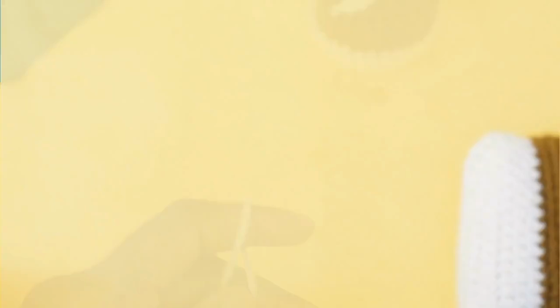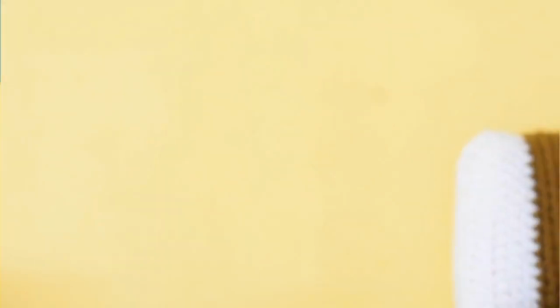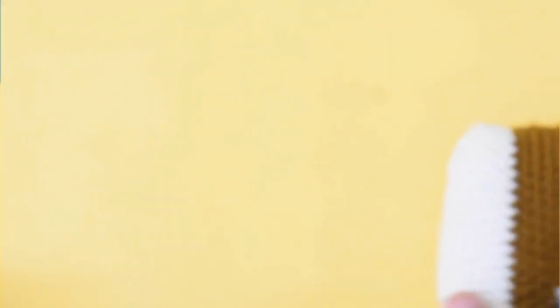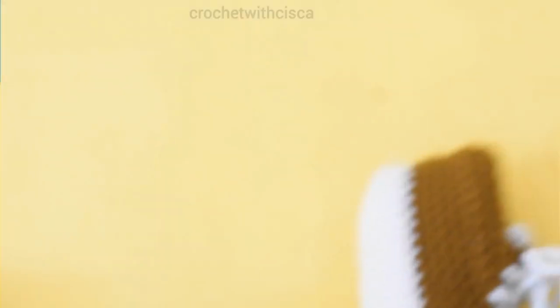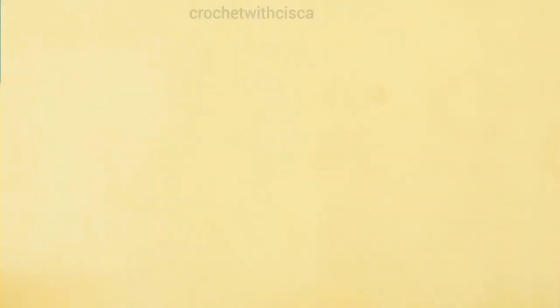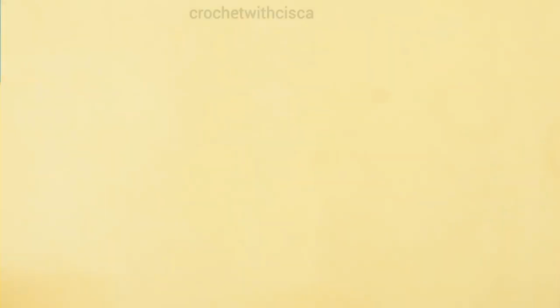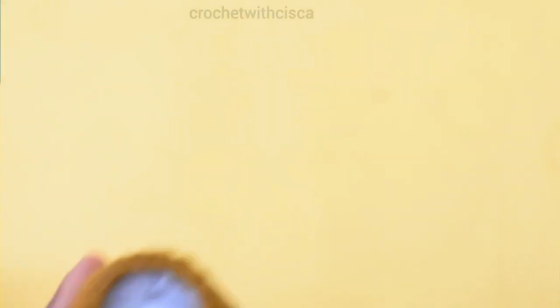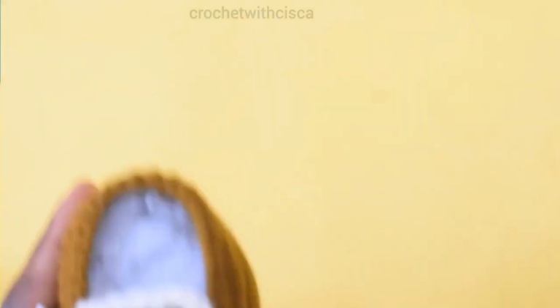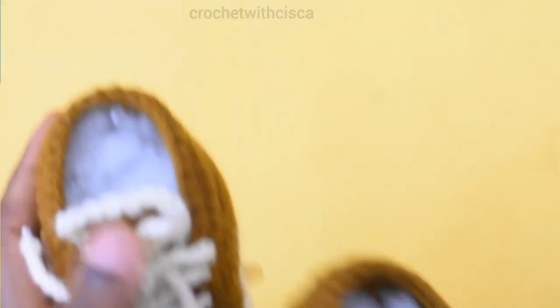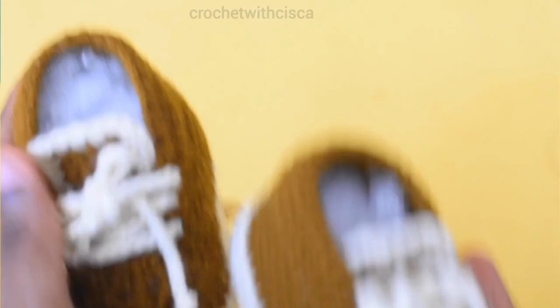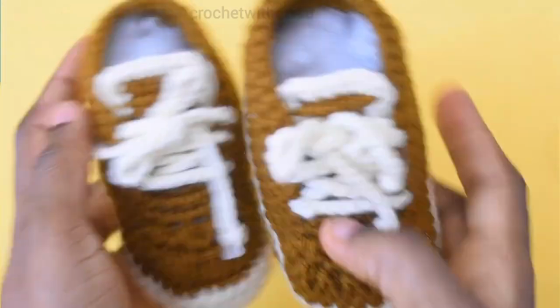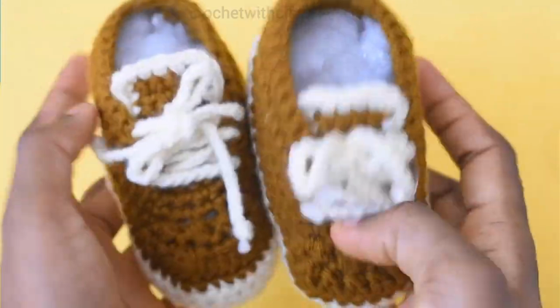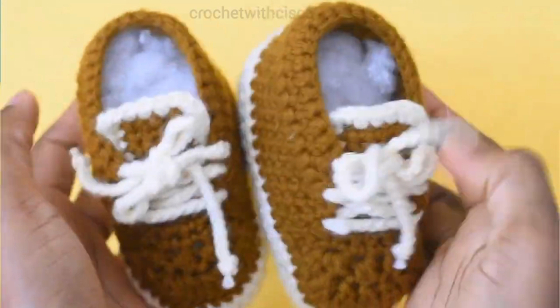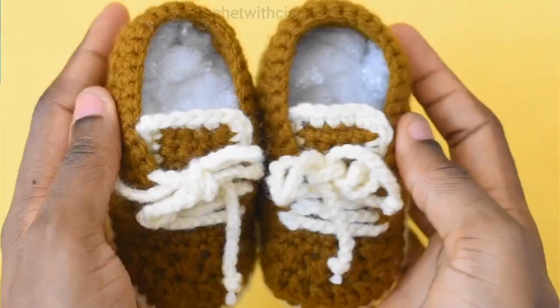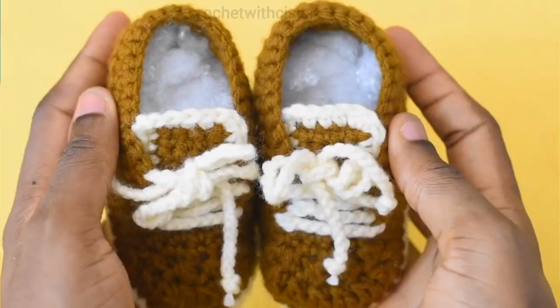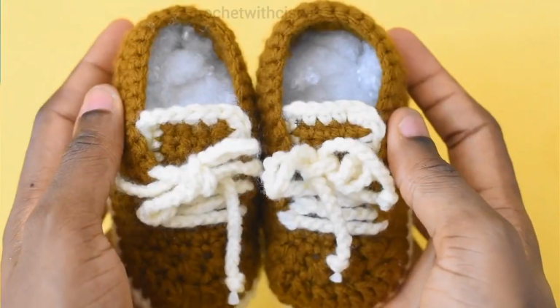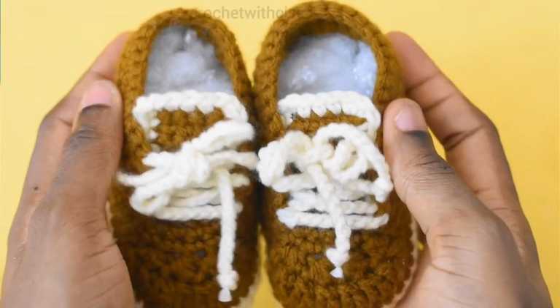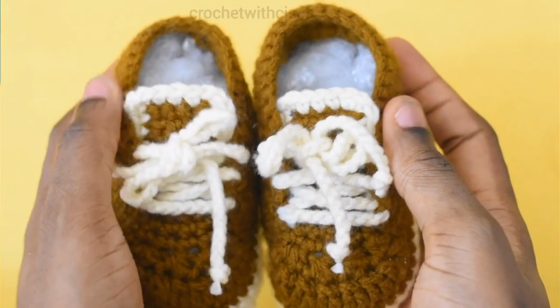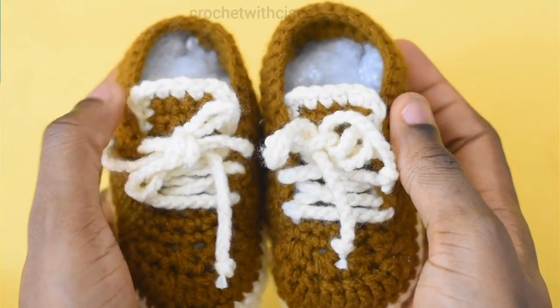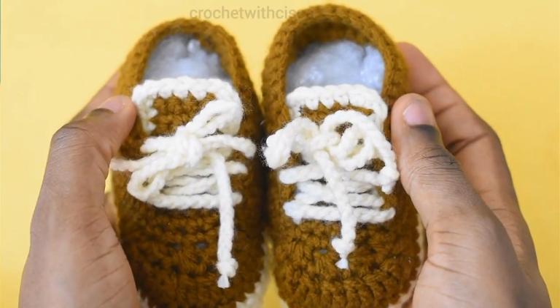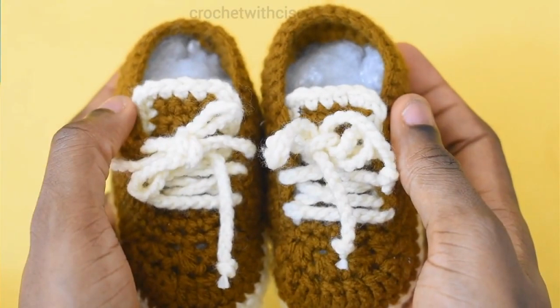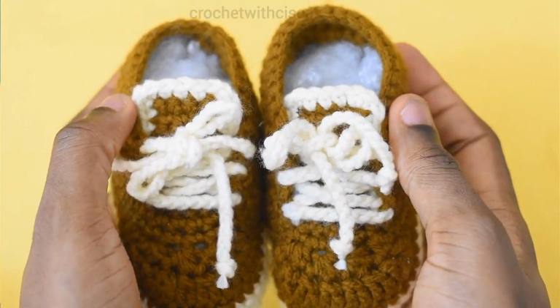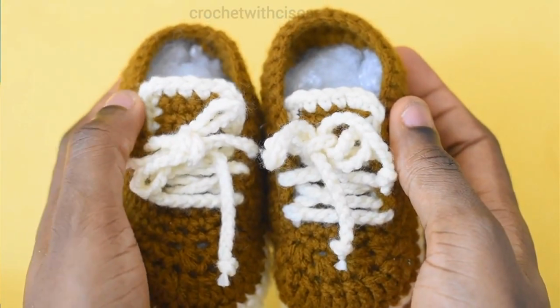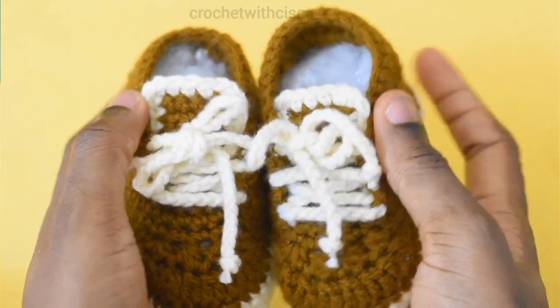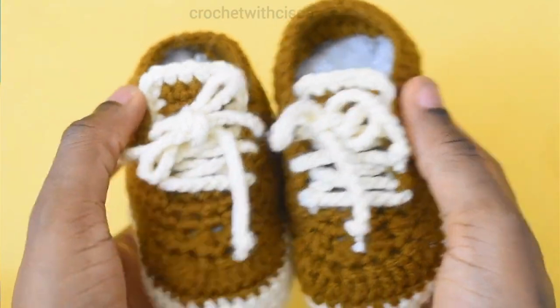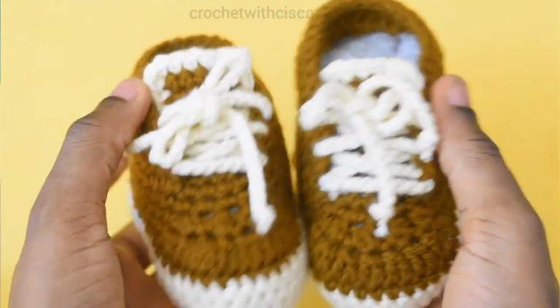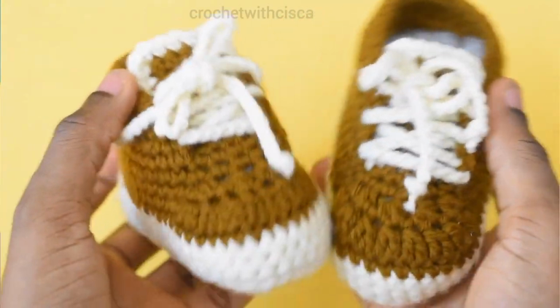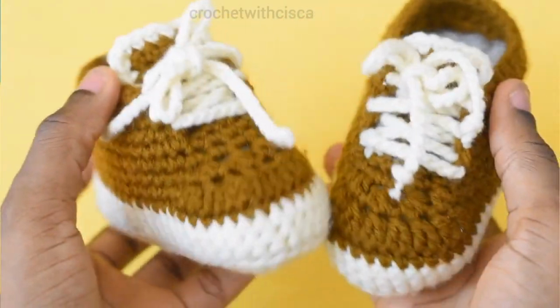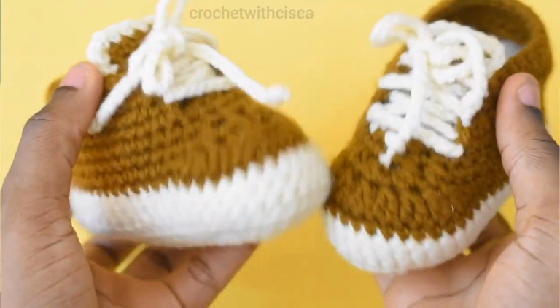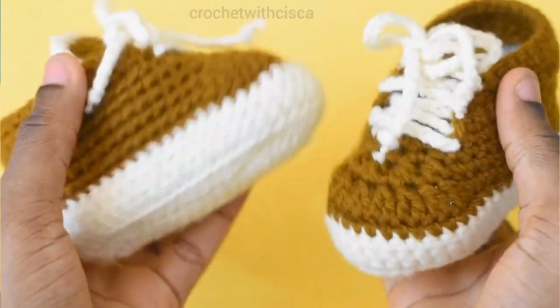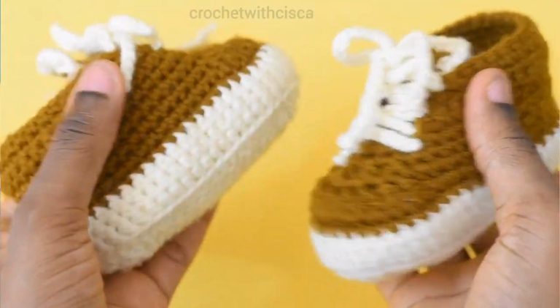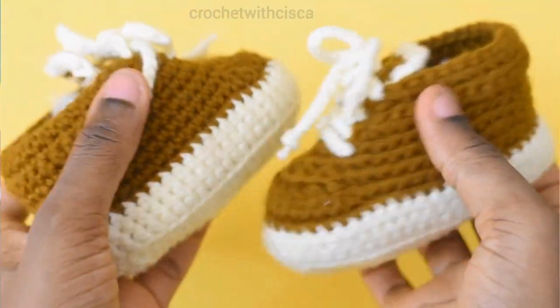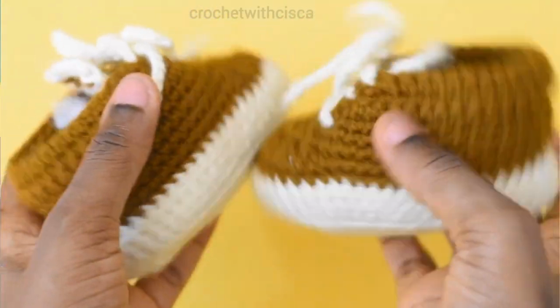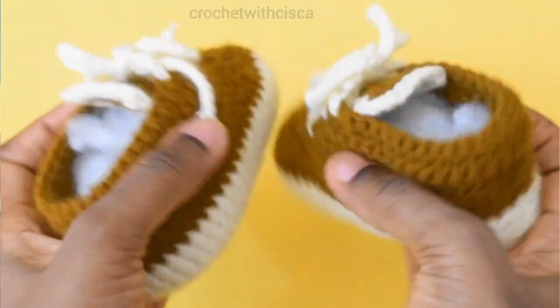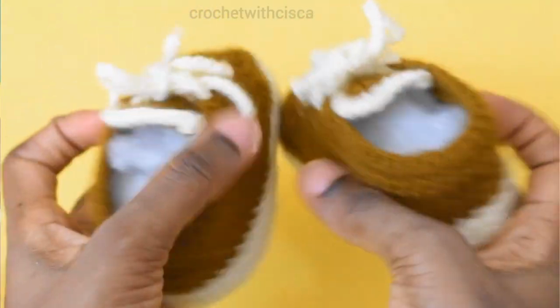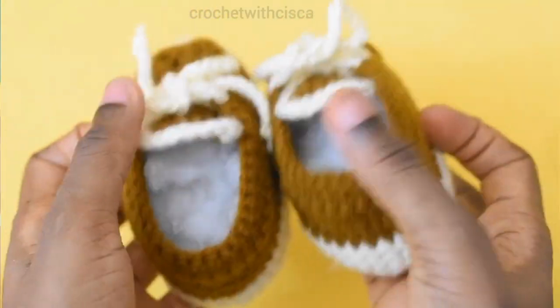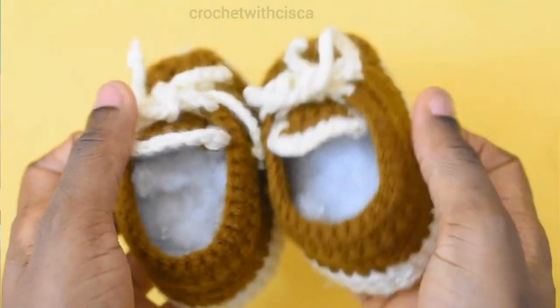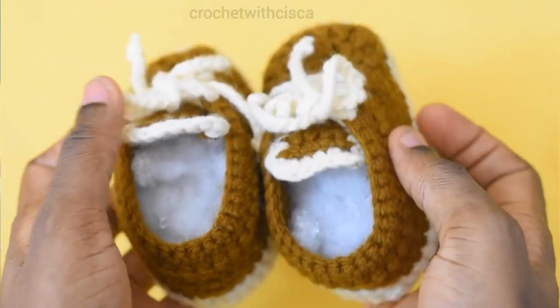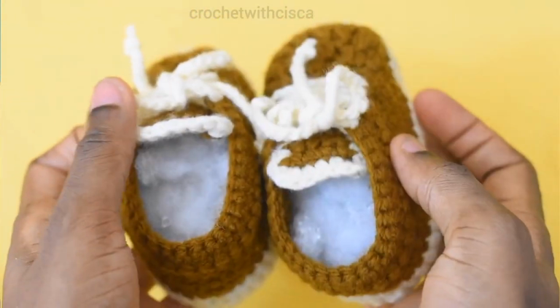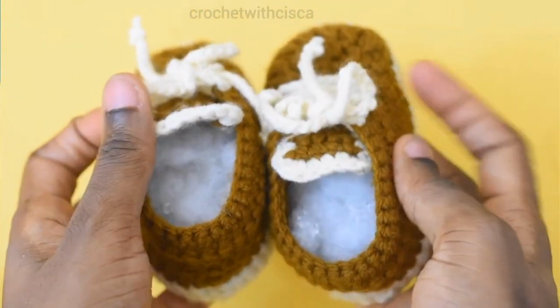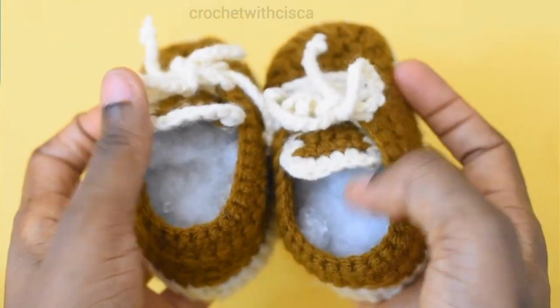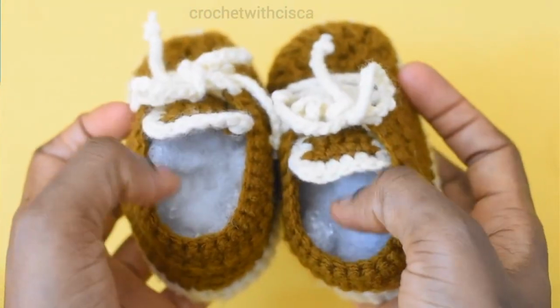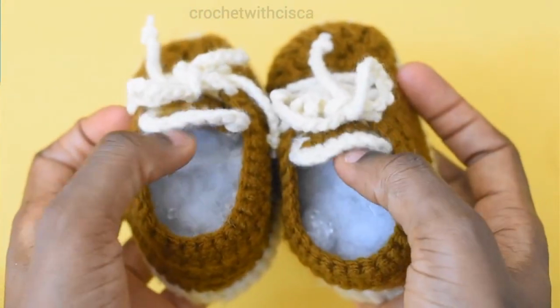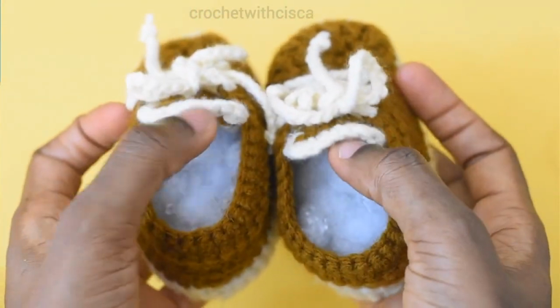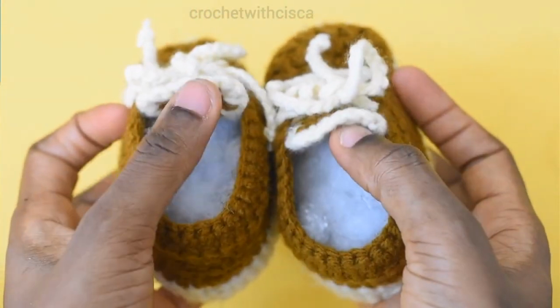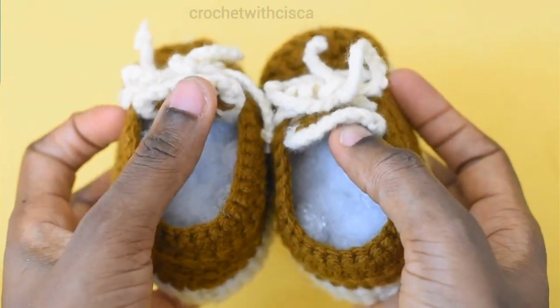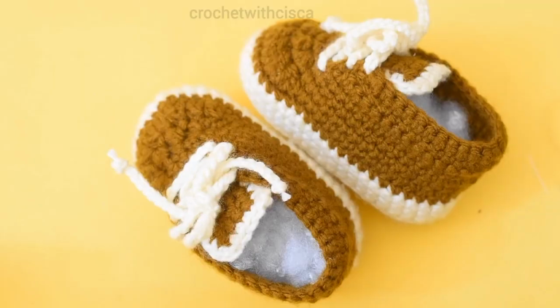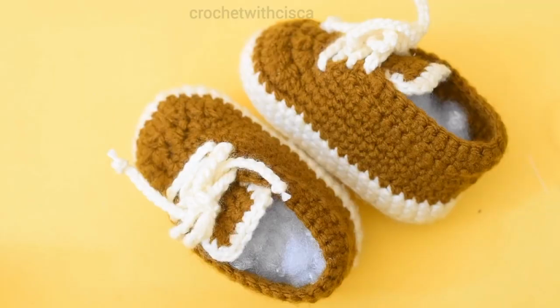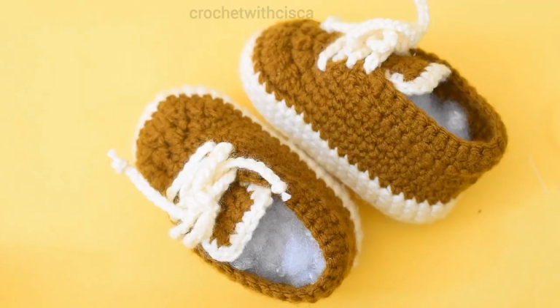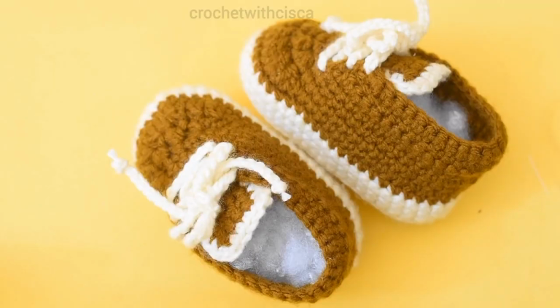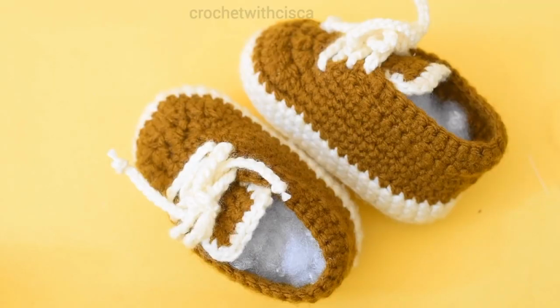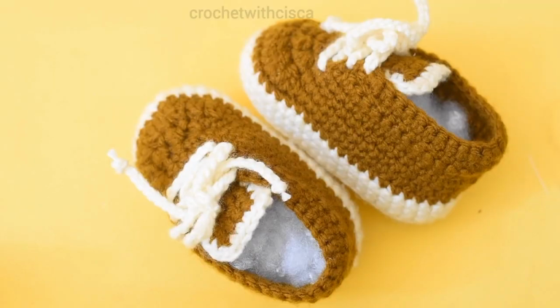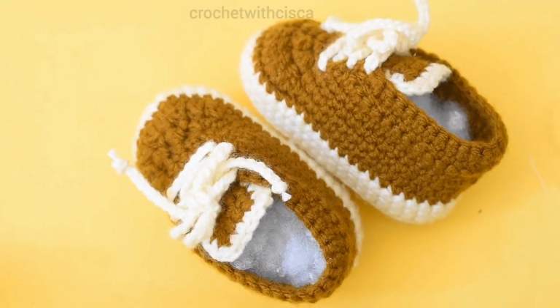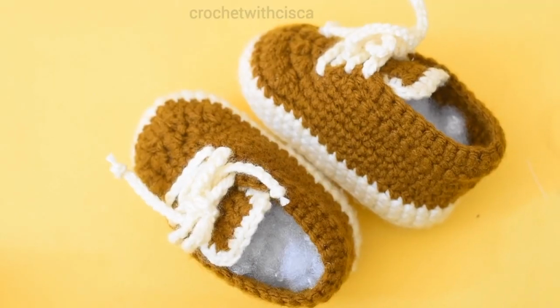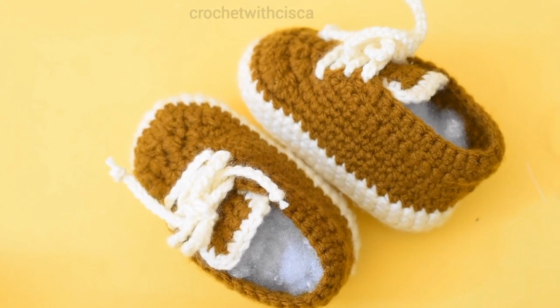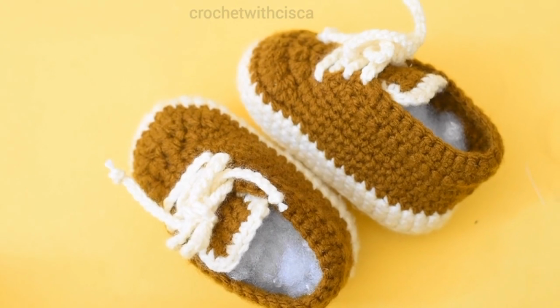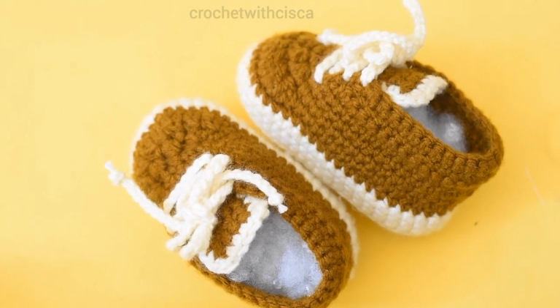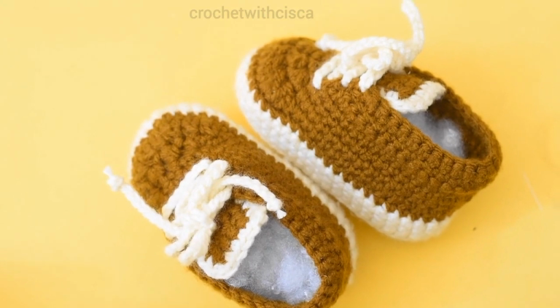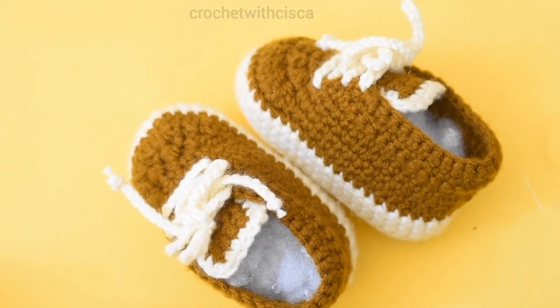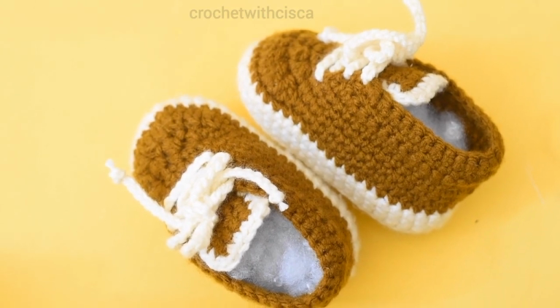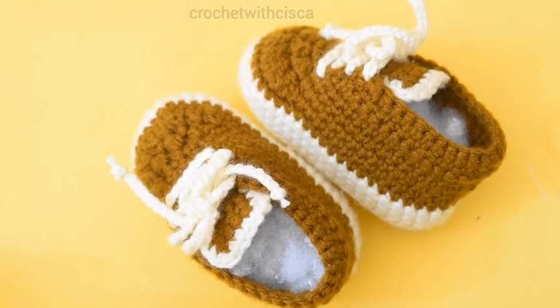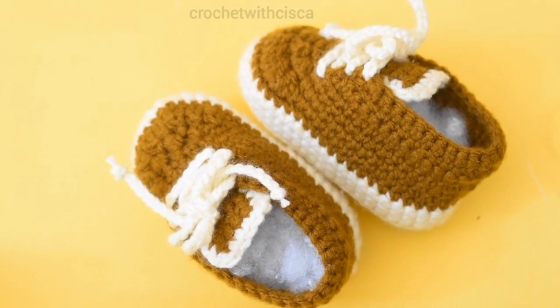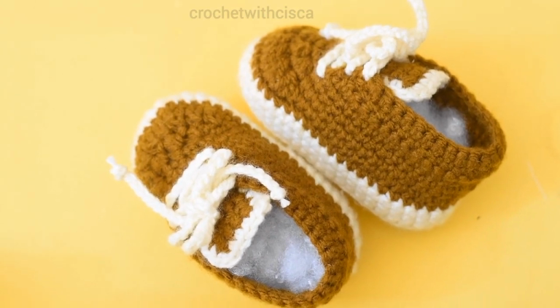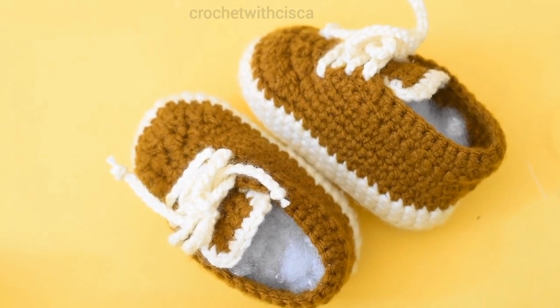Hi and welcome to Crochet with Siska. In today's tutorial we are going to be making these beautiful baby sneaker-like booties that you can see here.